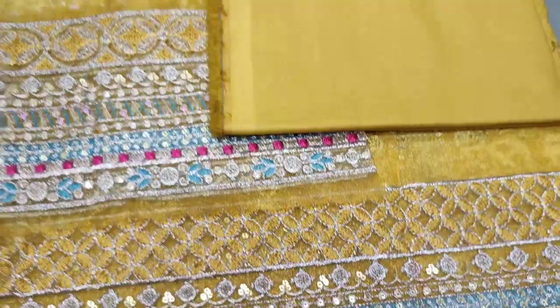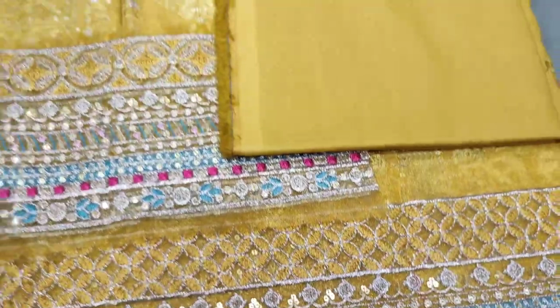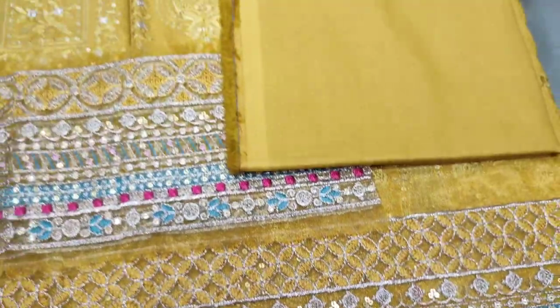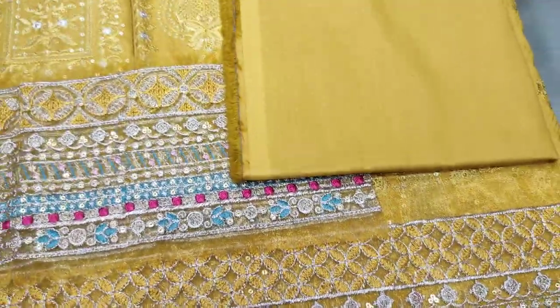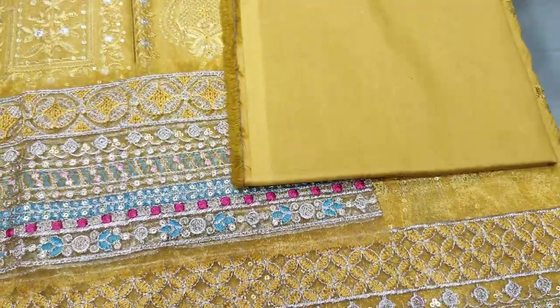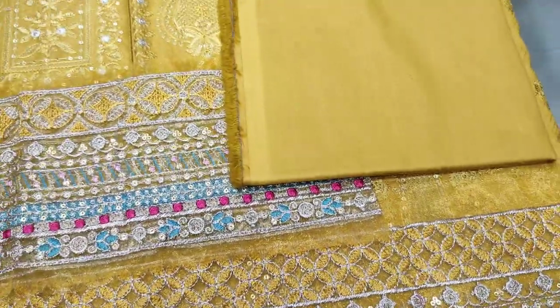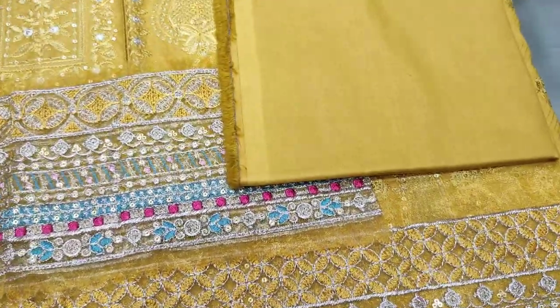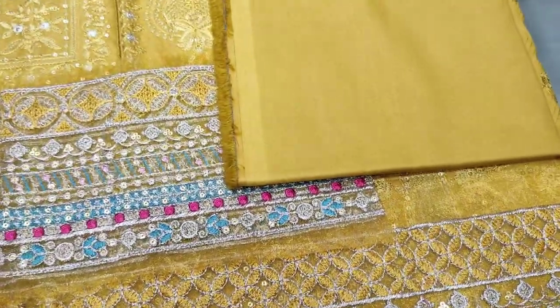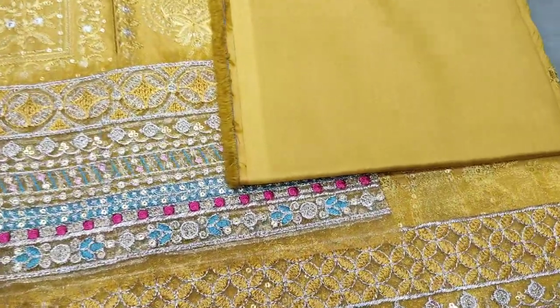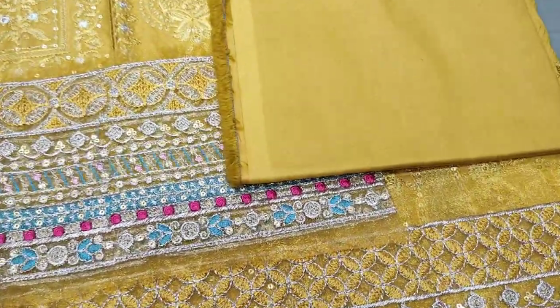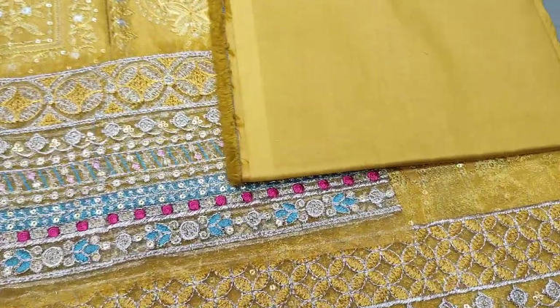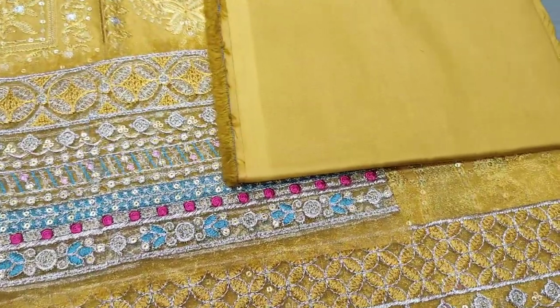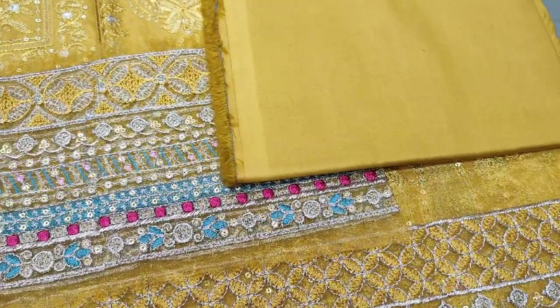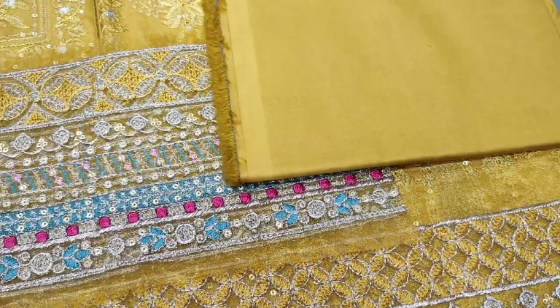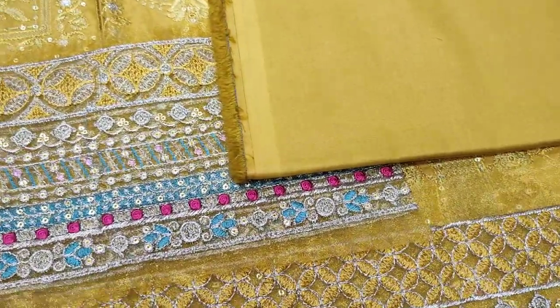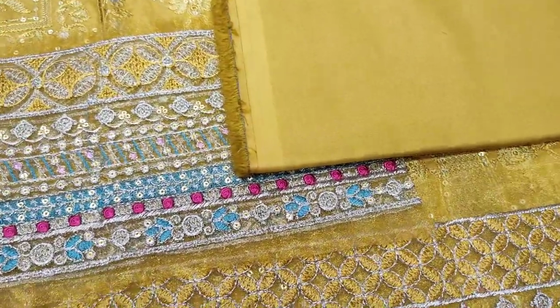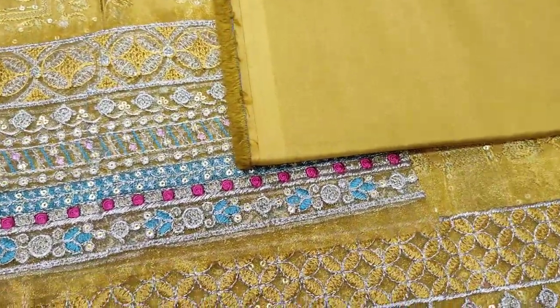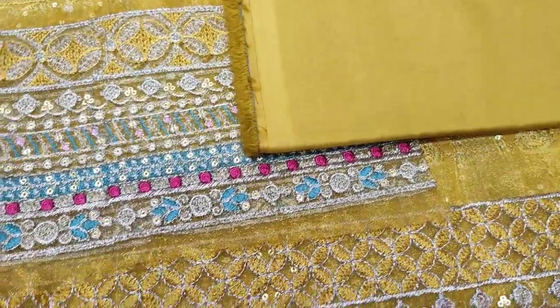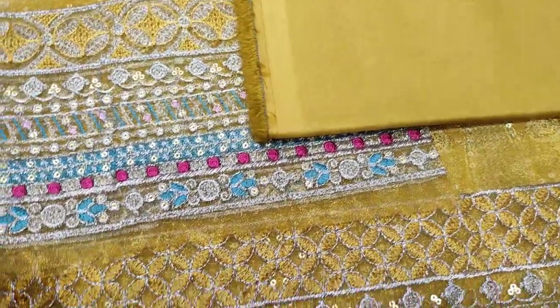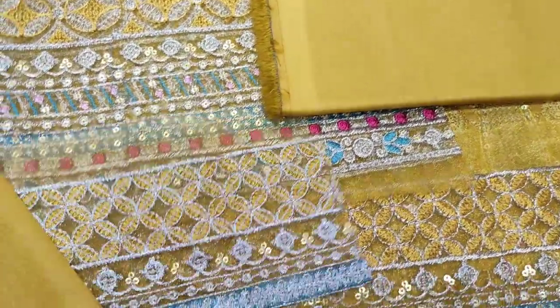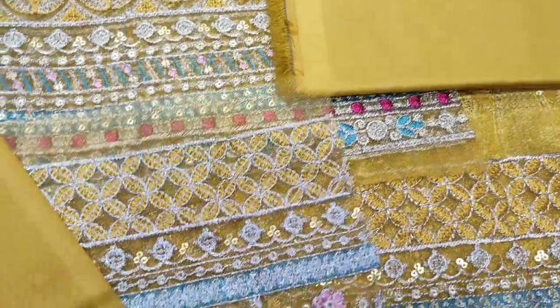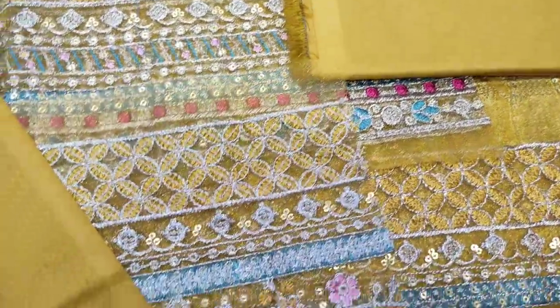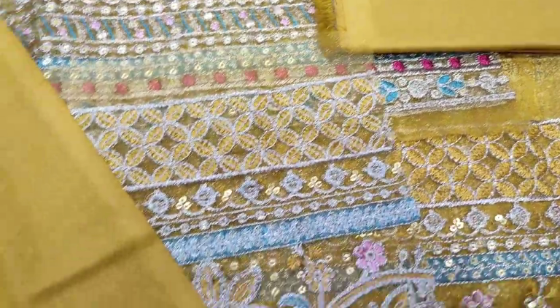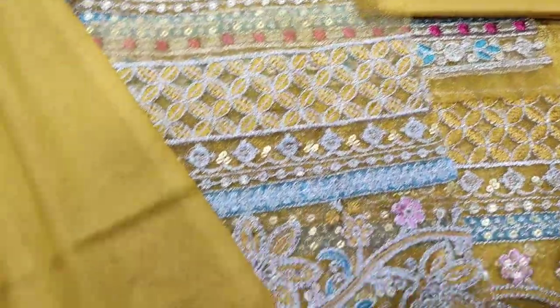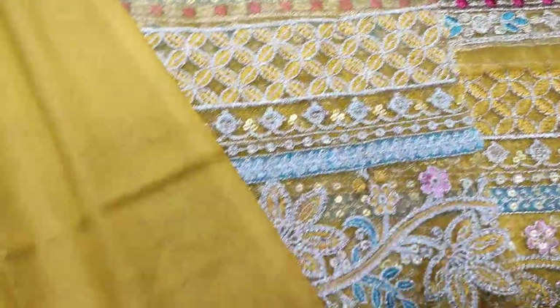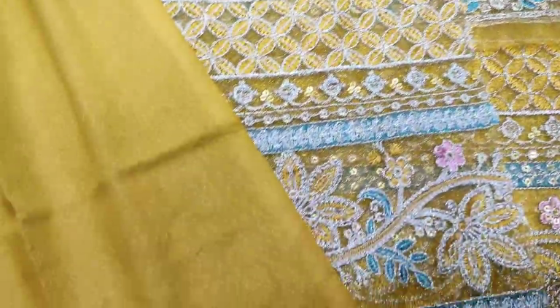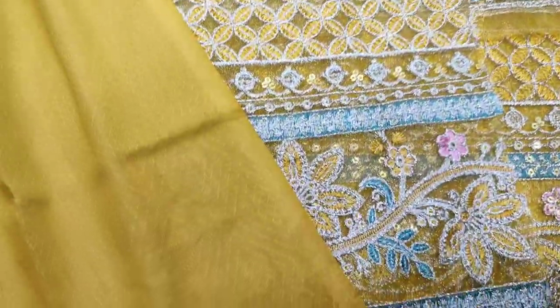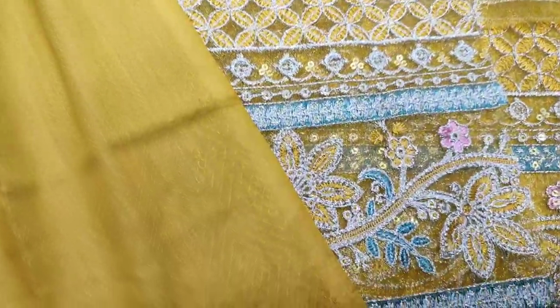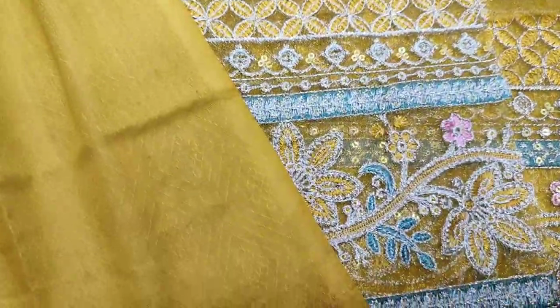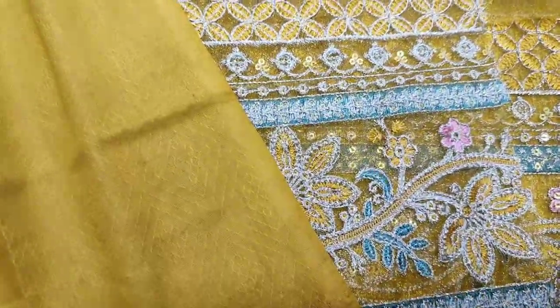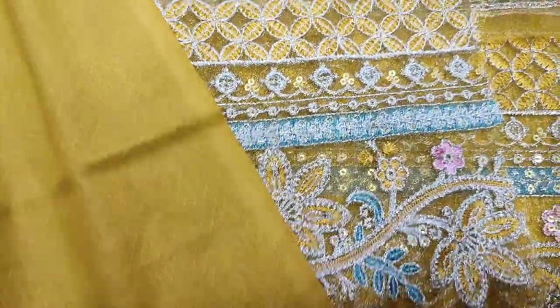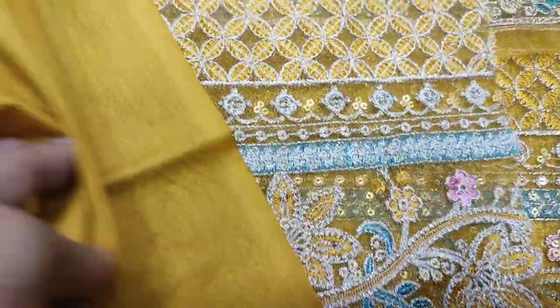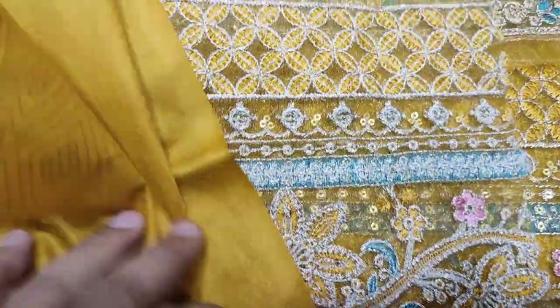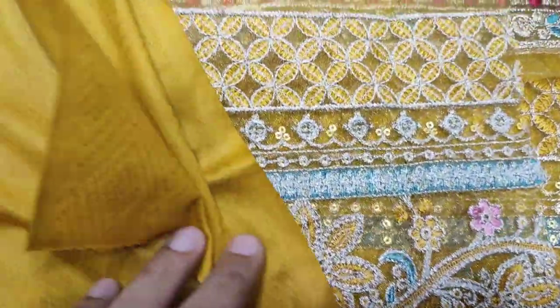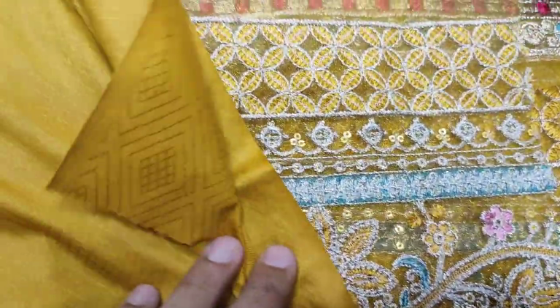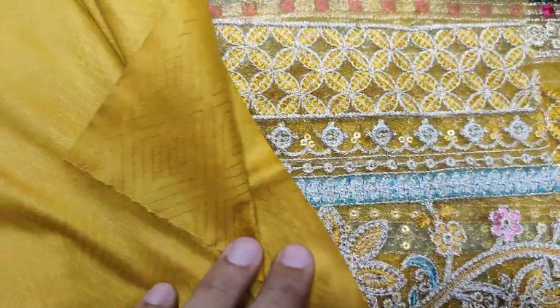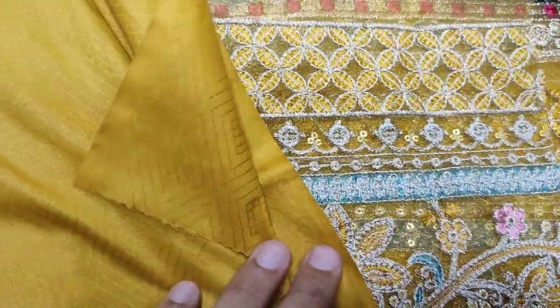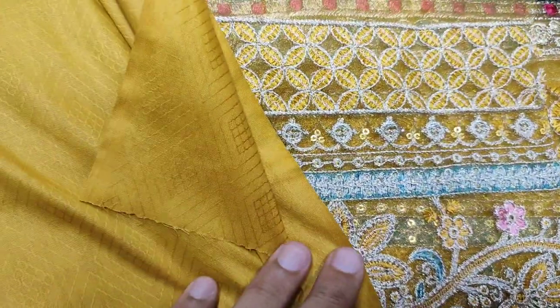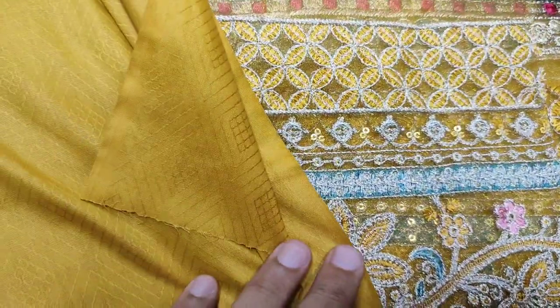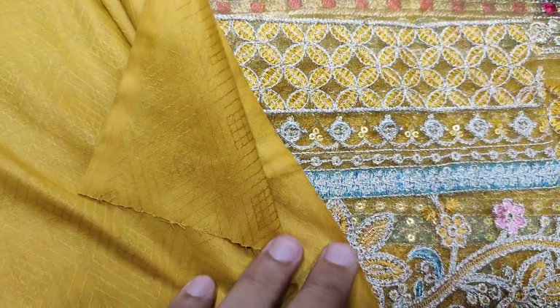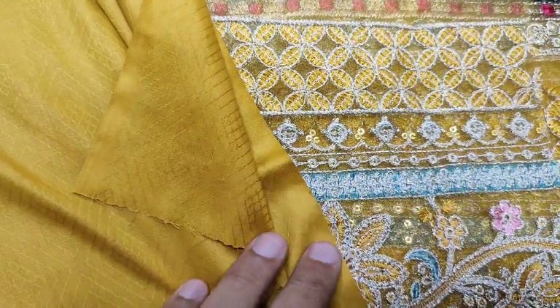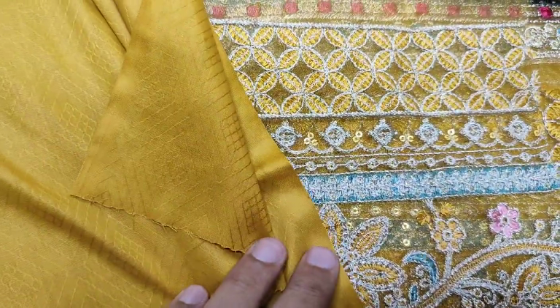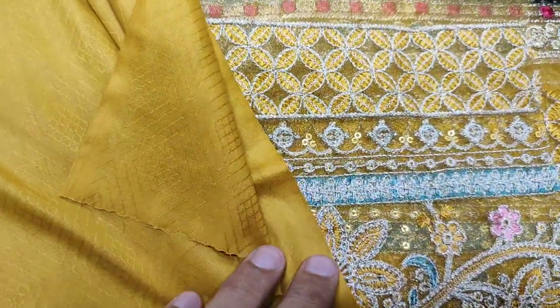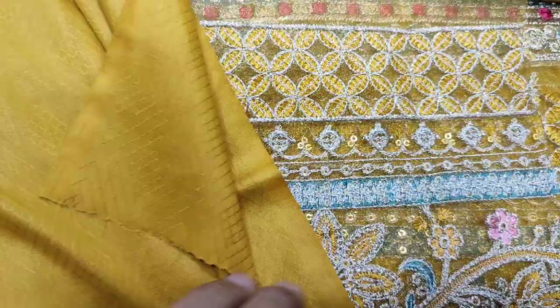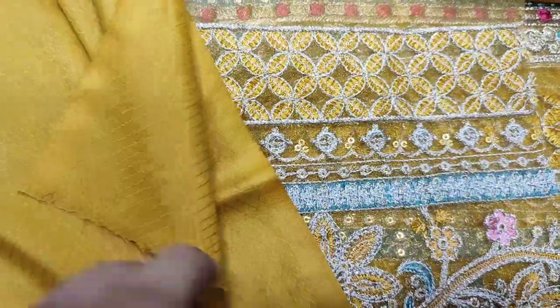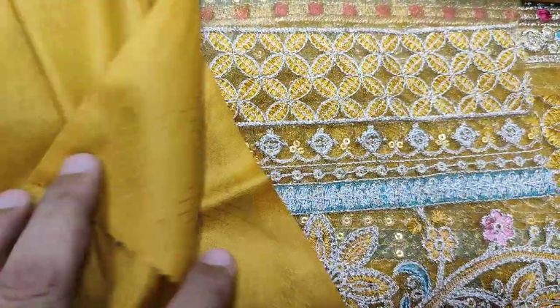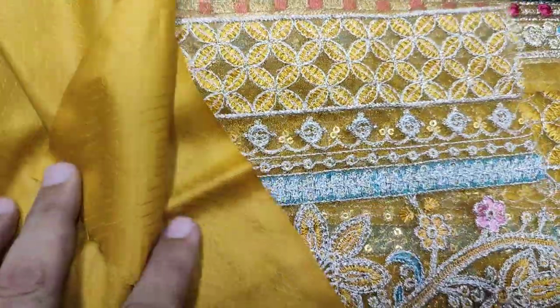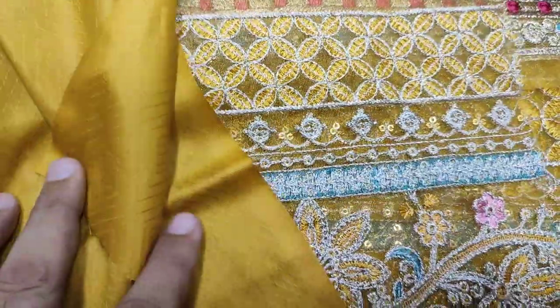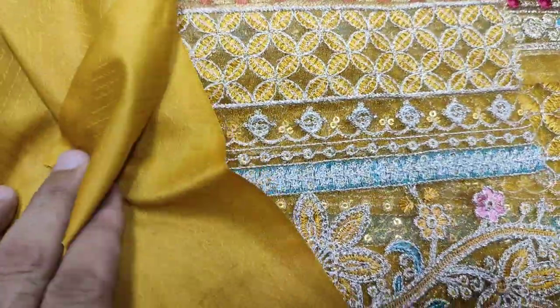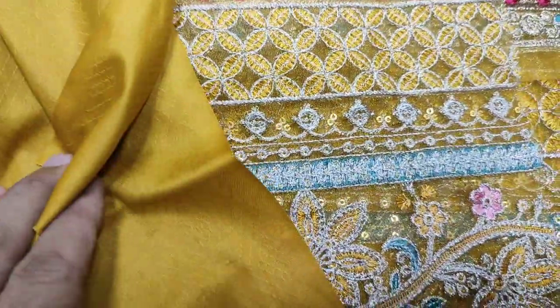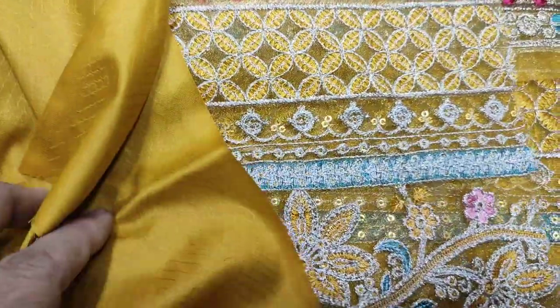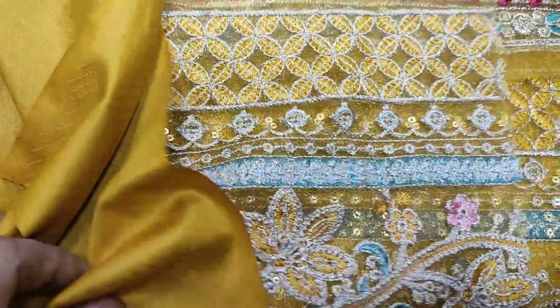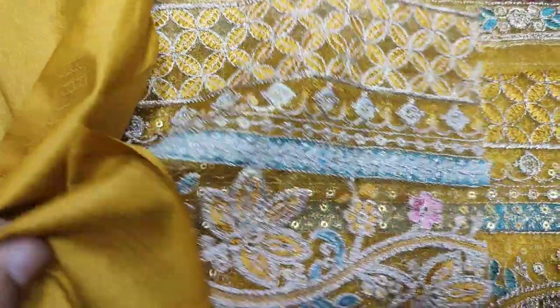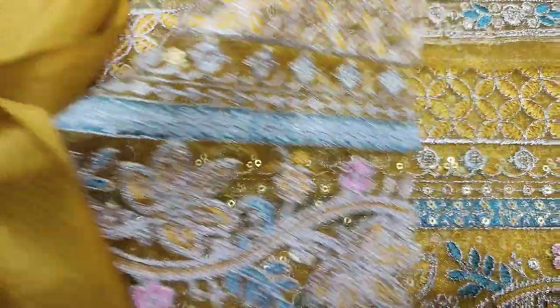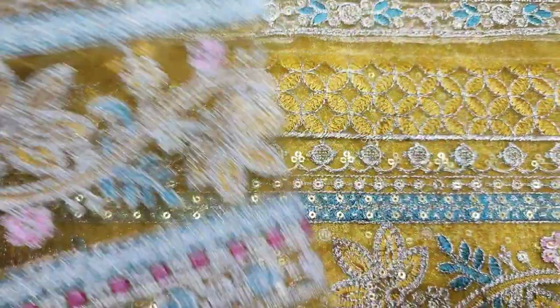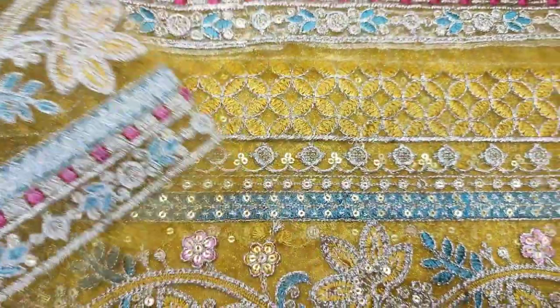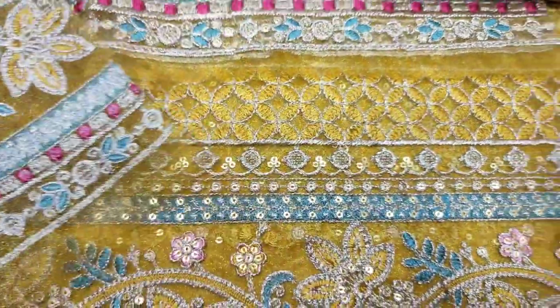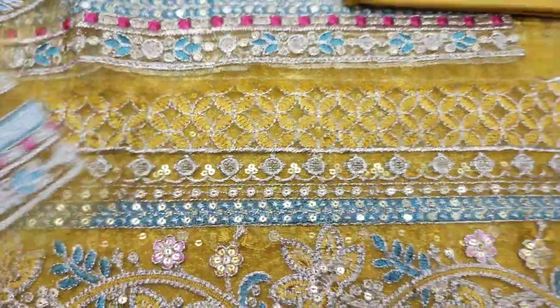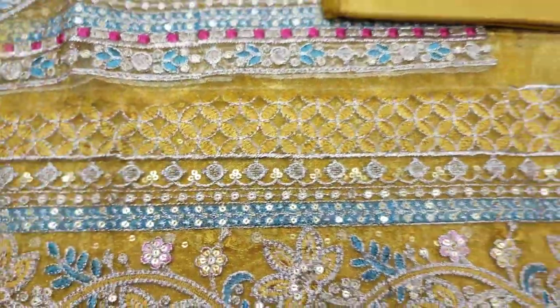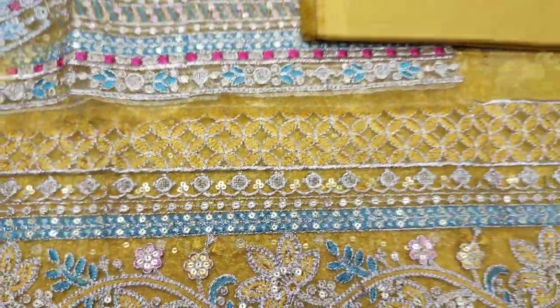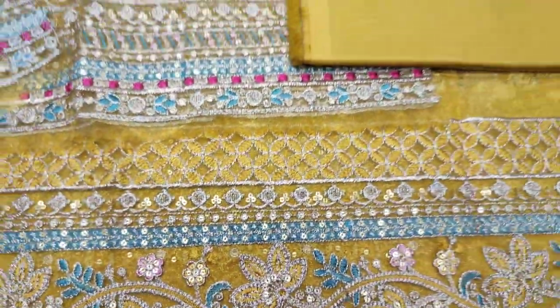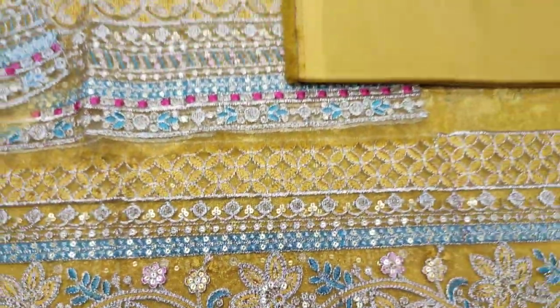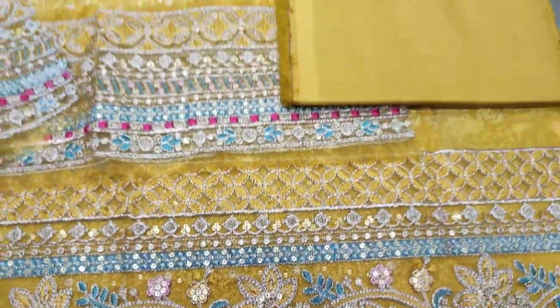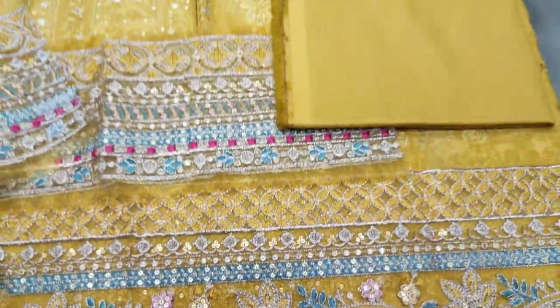It comes with a plain trouser and a self-print bag. The fabric is very well made.